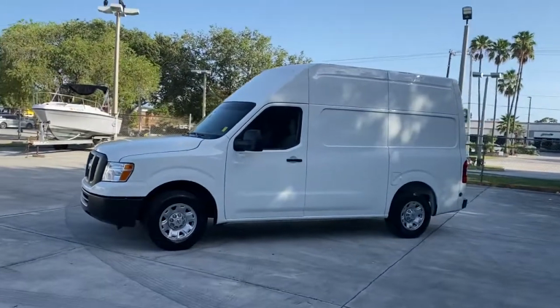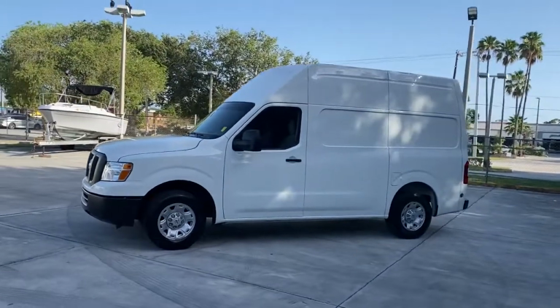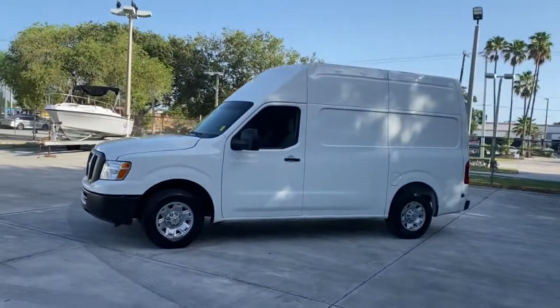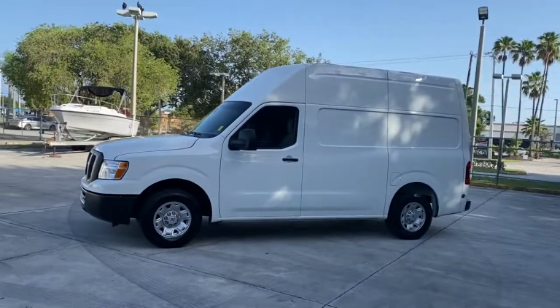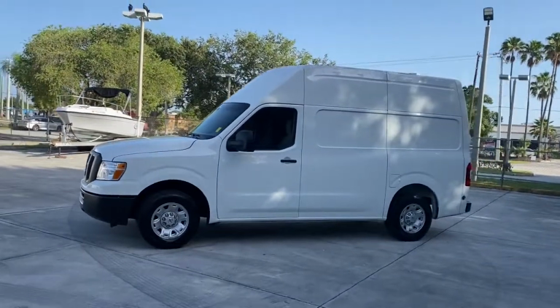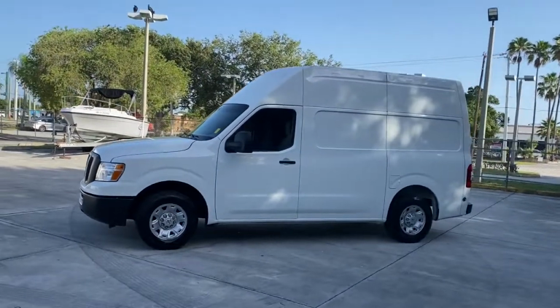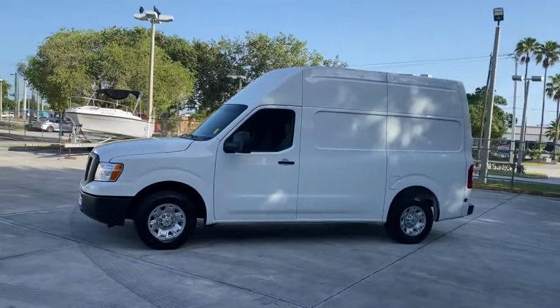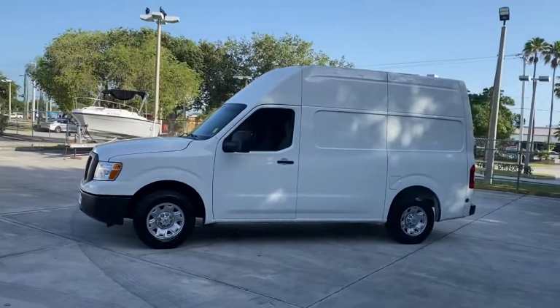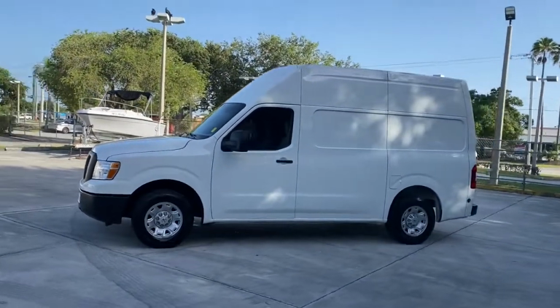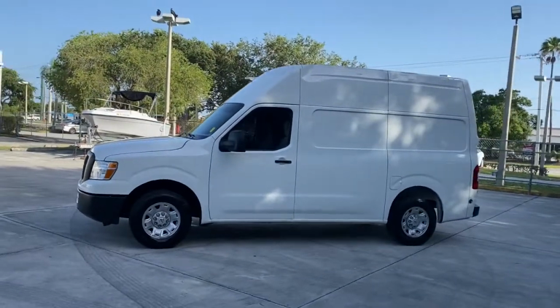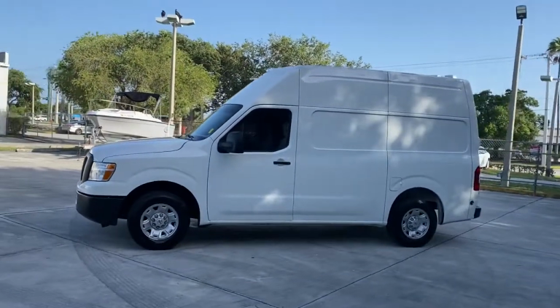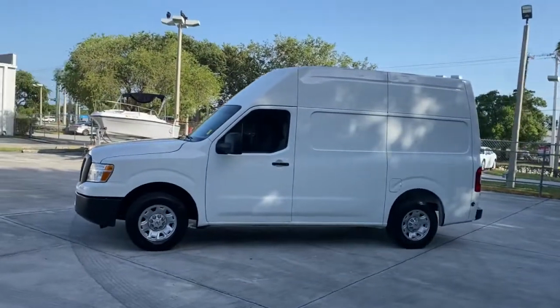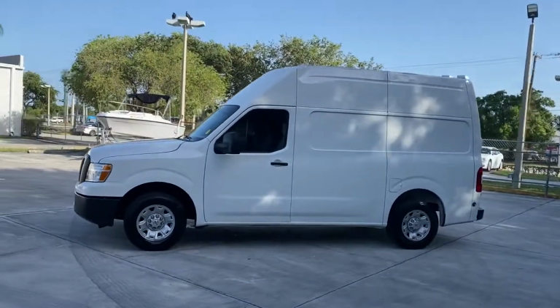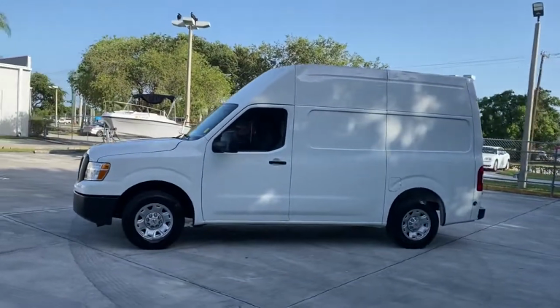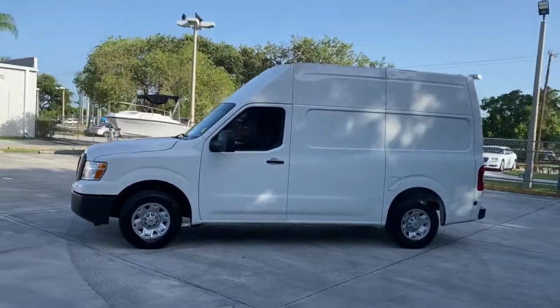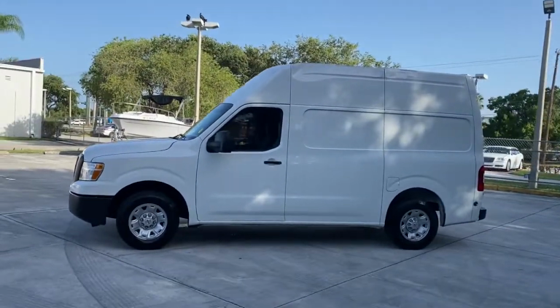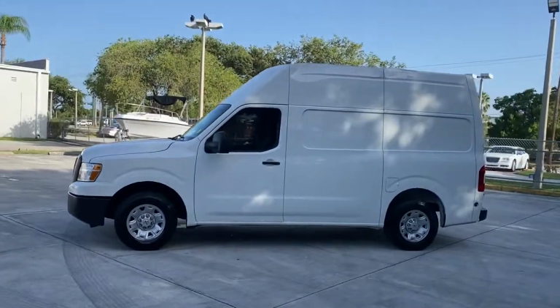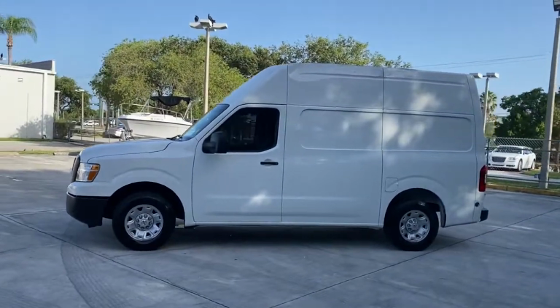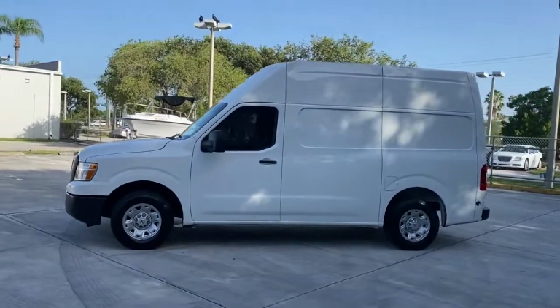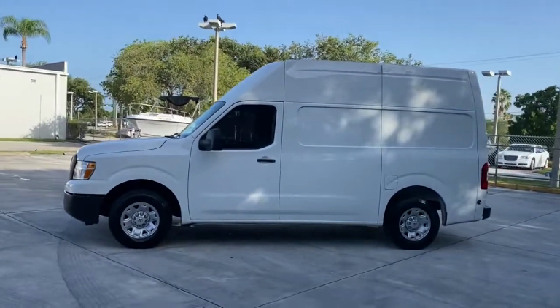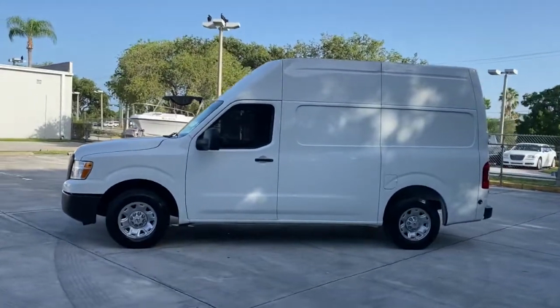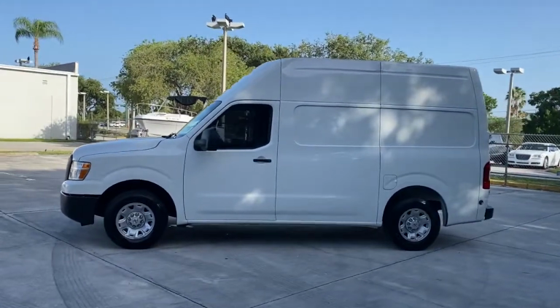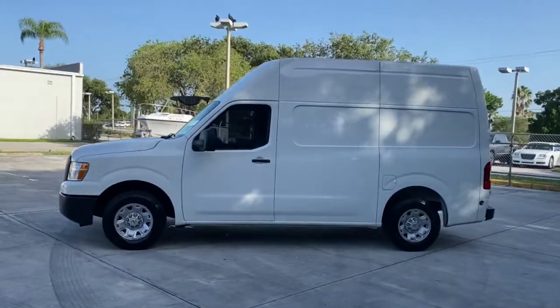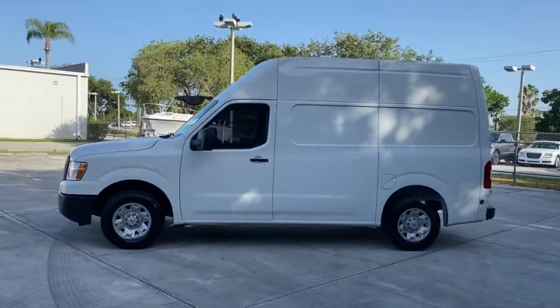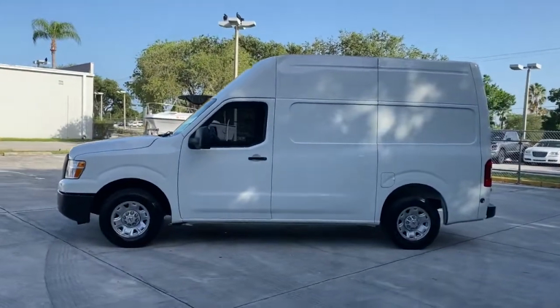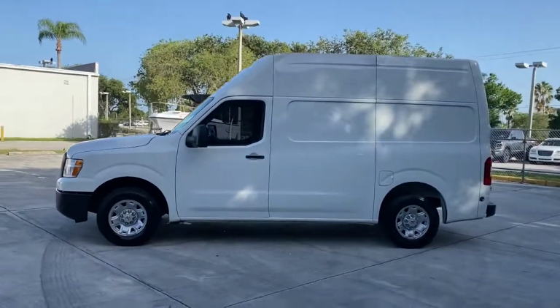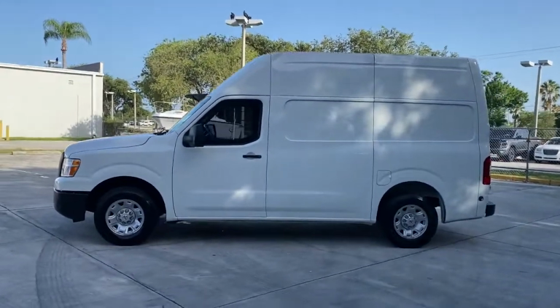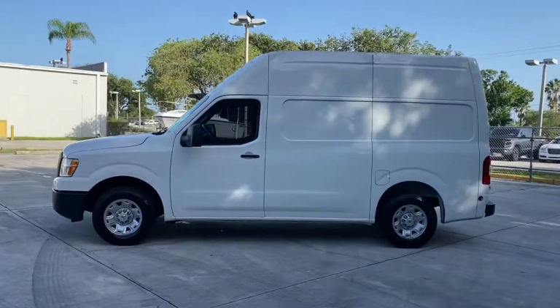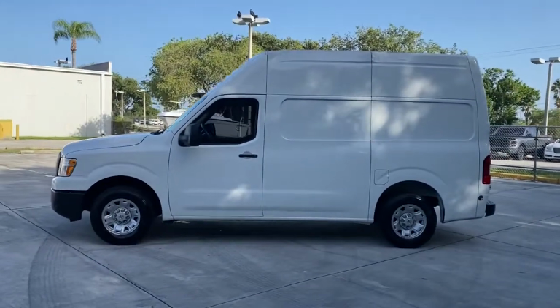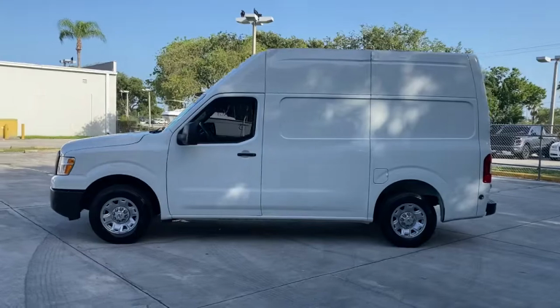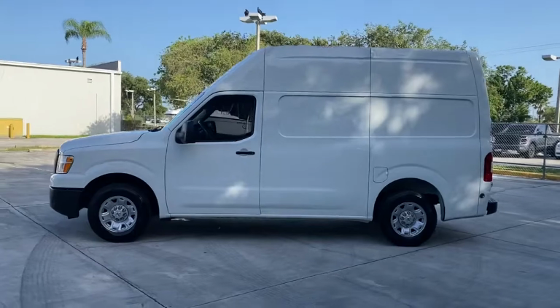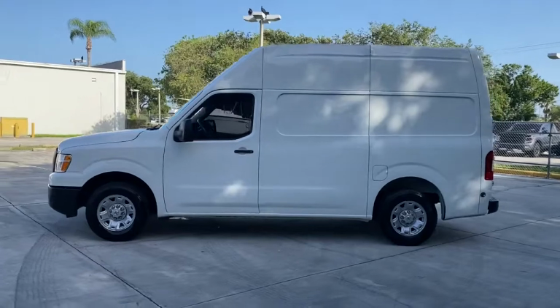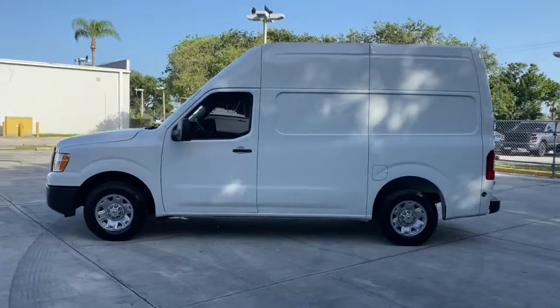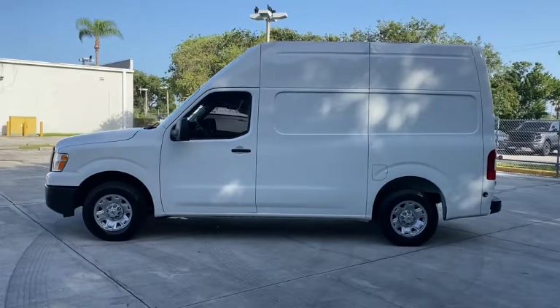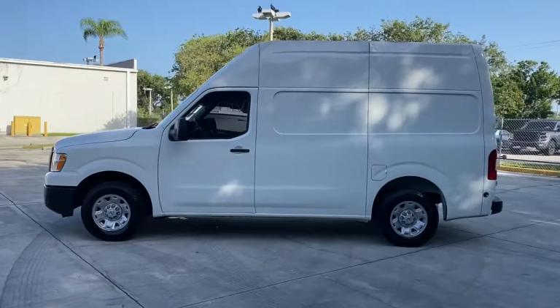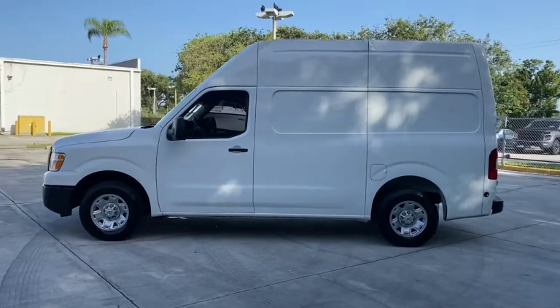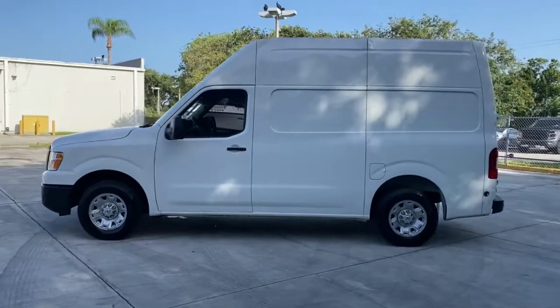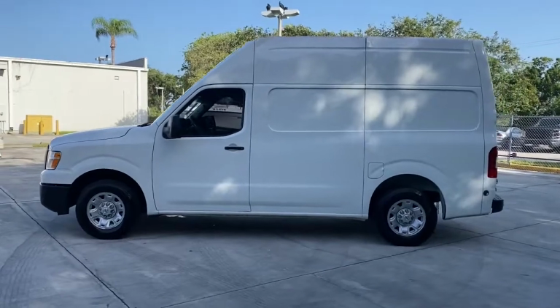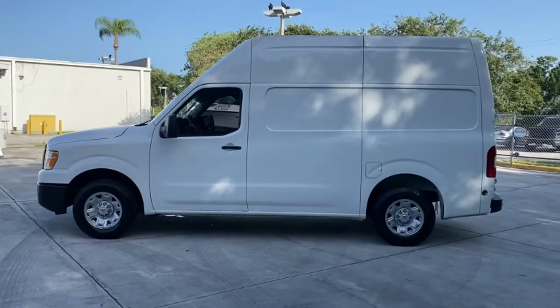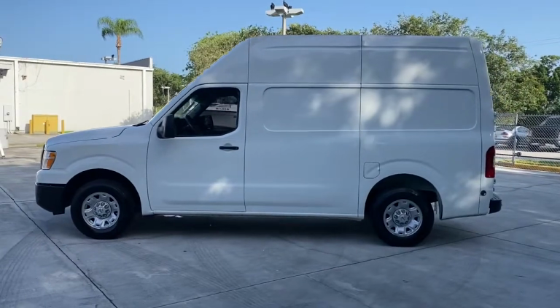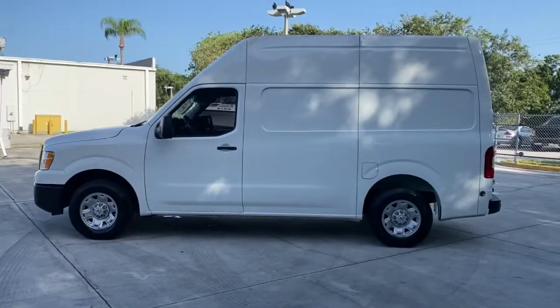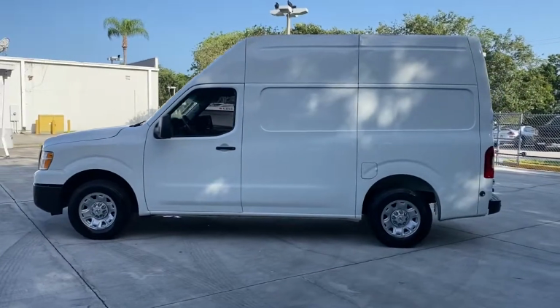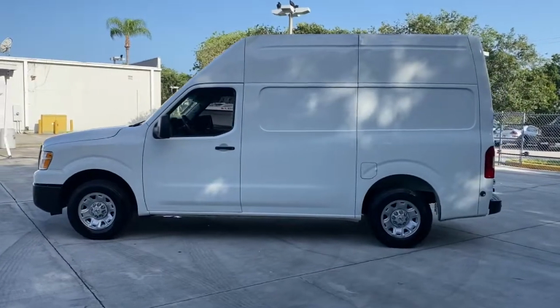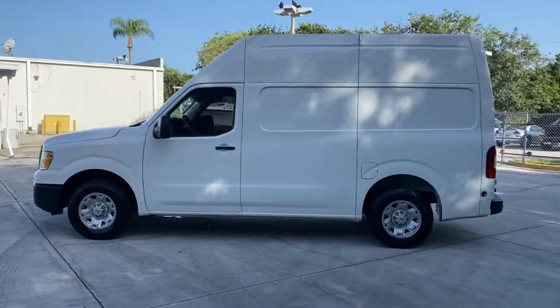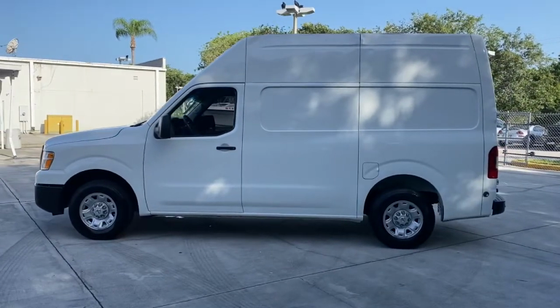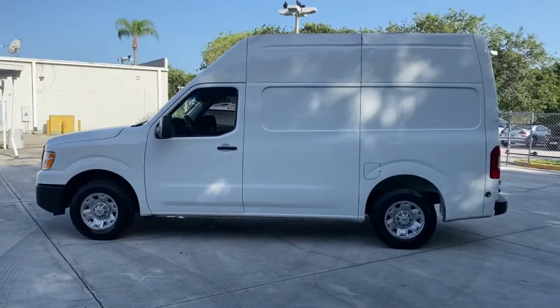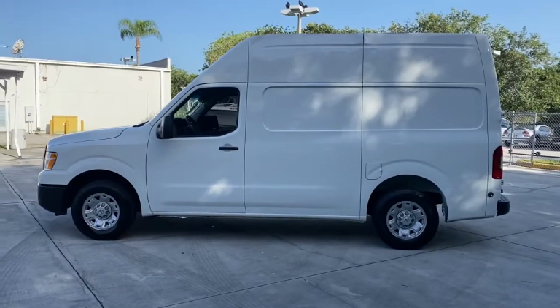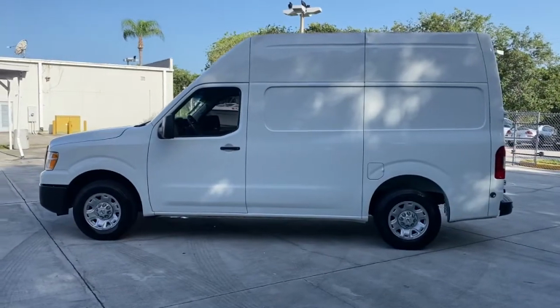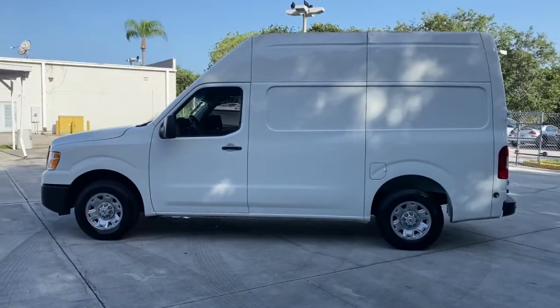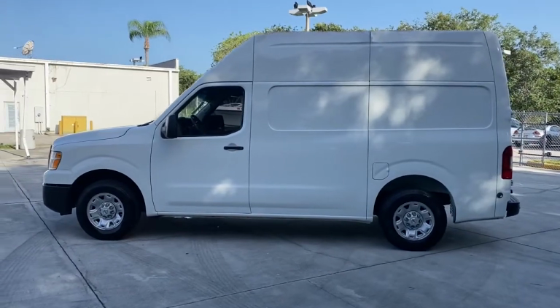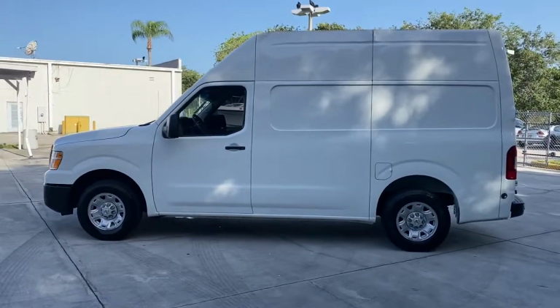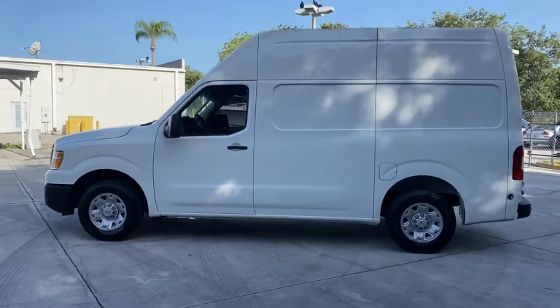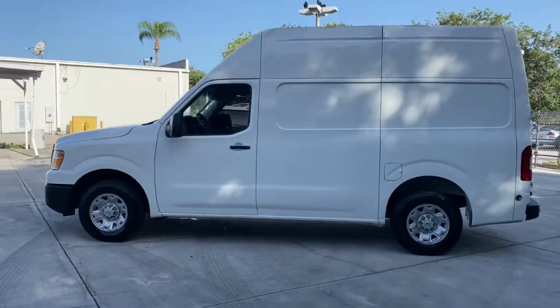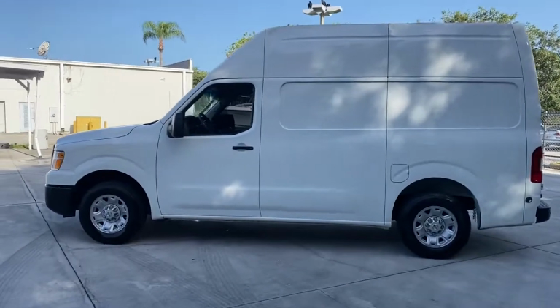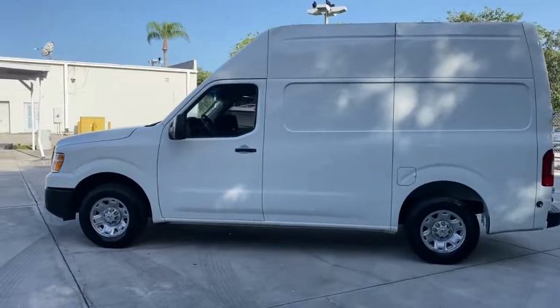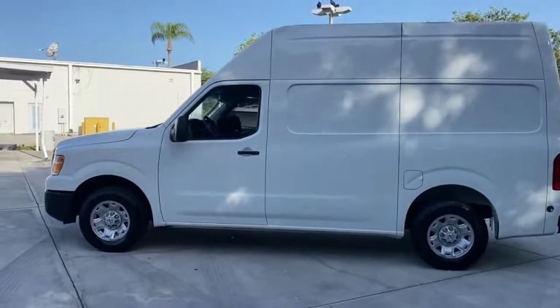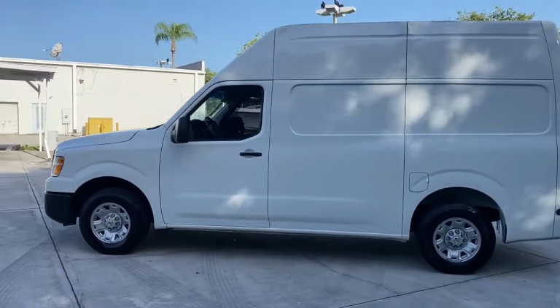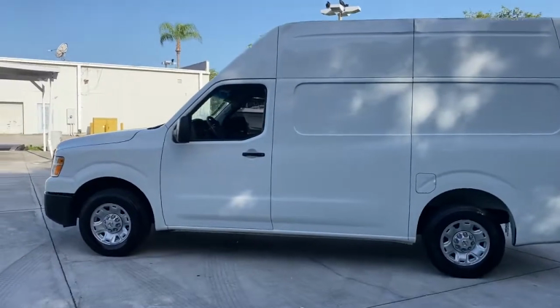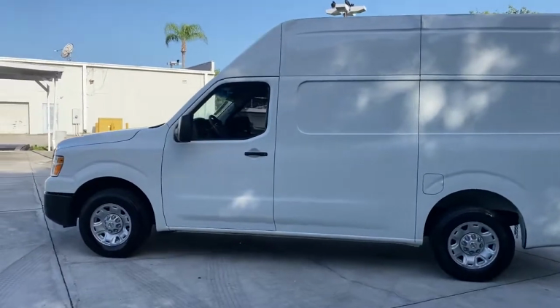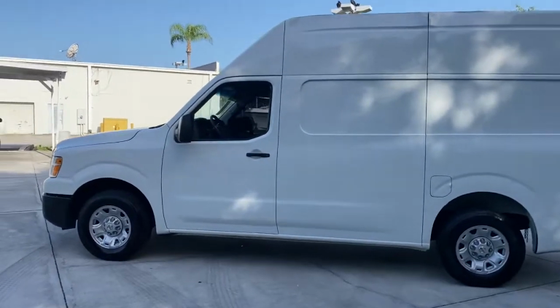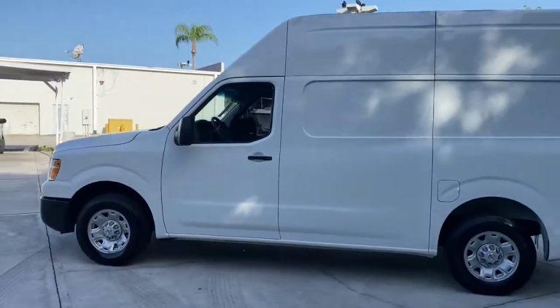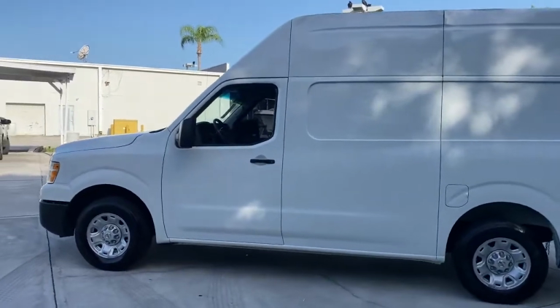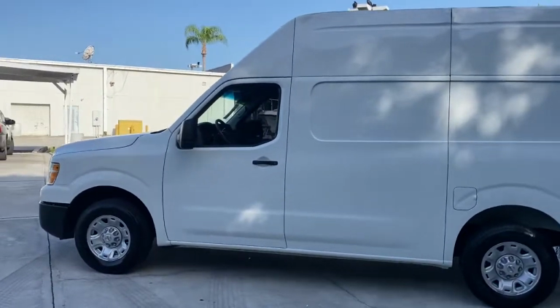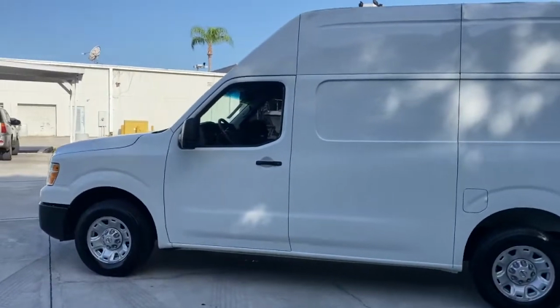Whether you need a comfortable and flexible passenger carrier or a no-nonsense cargo hauler, you can count on this smooth driving workhorse.